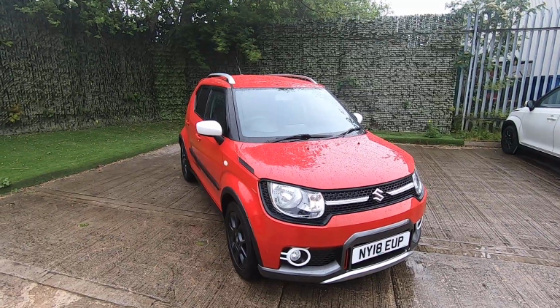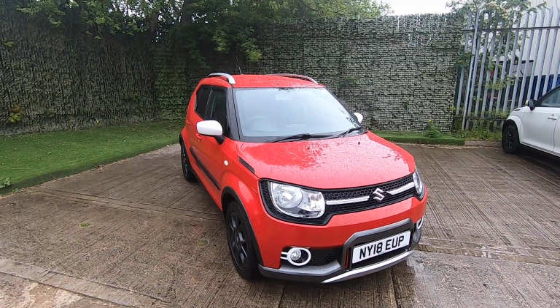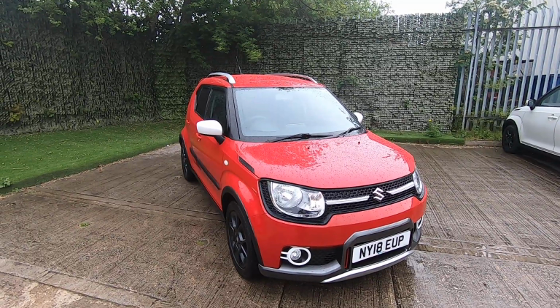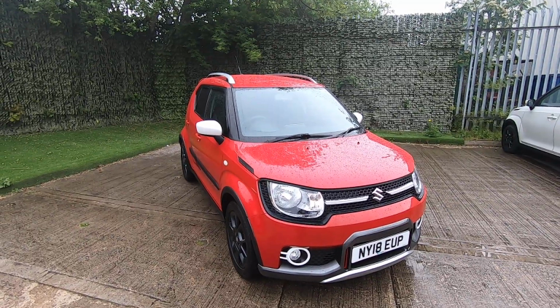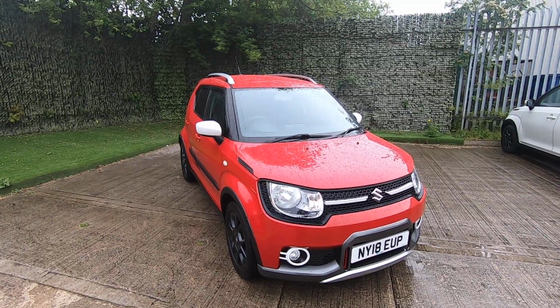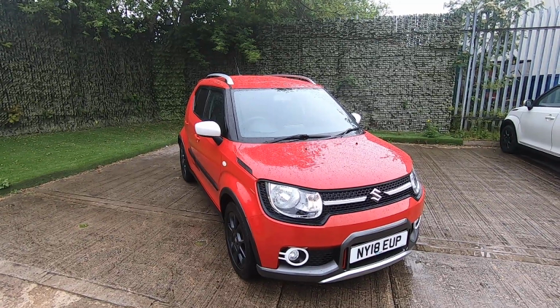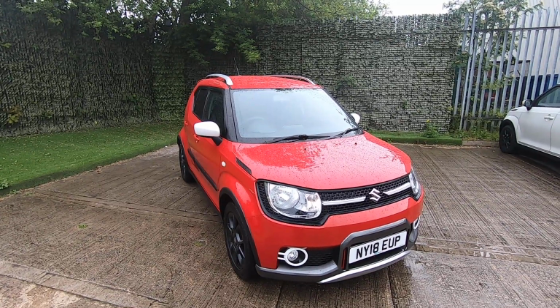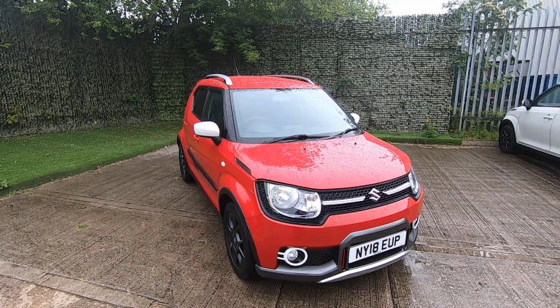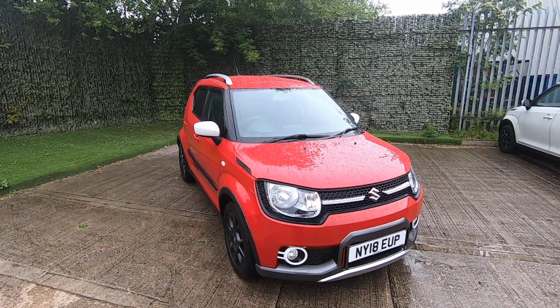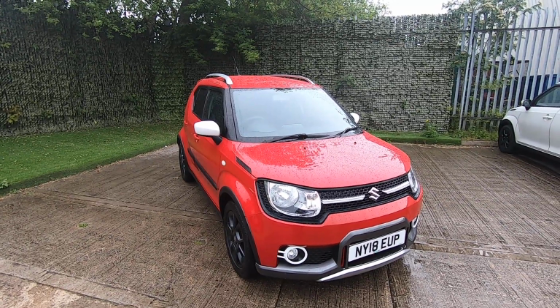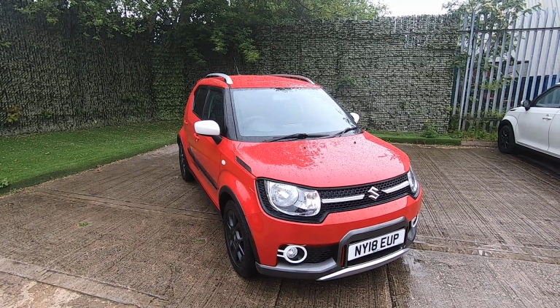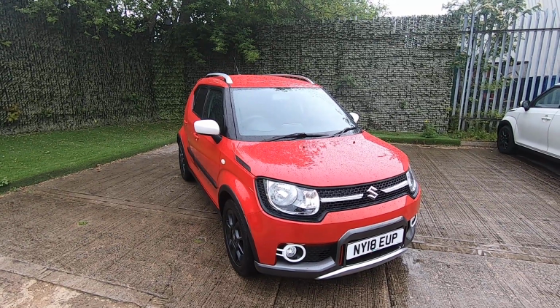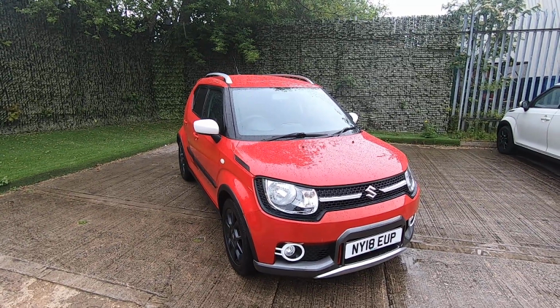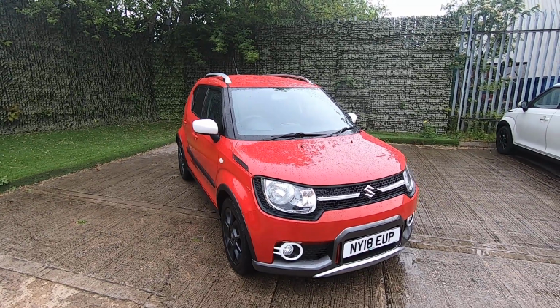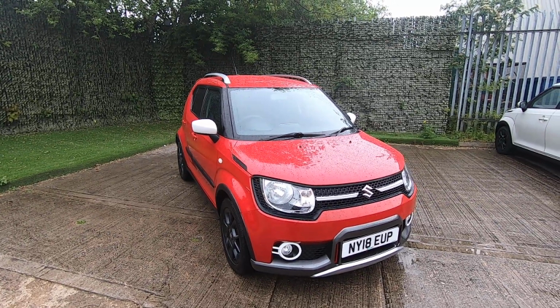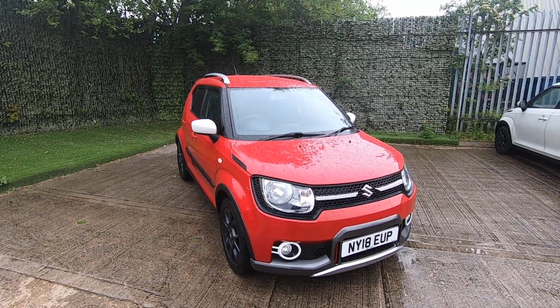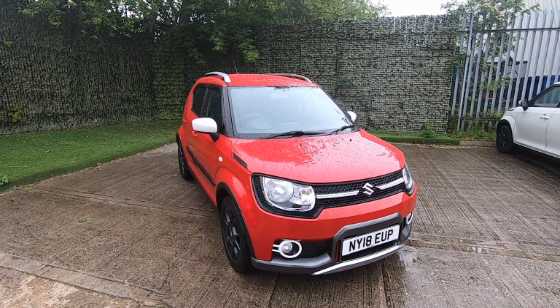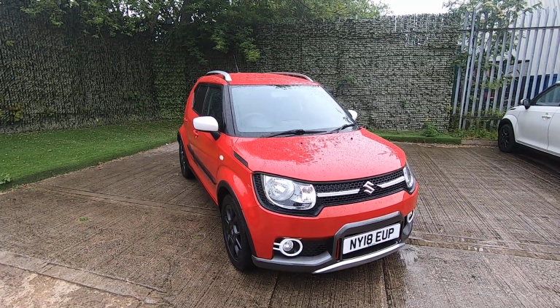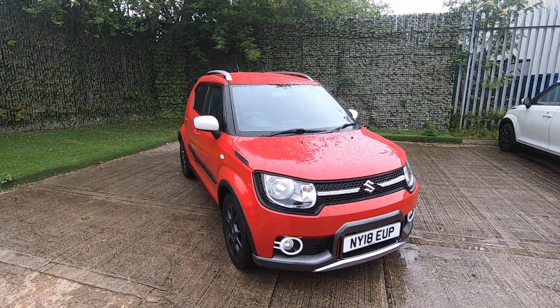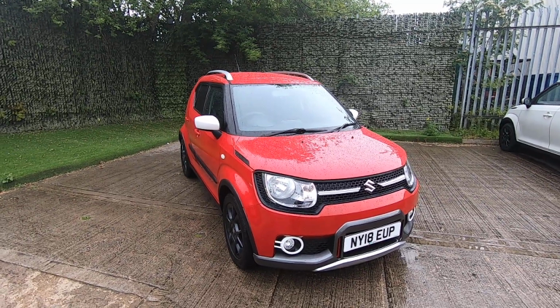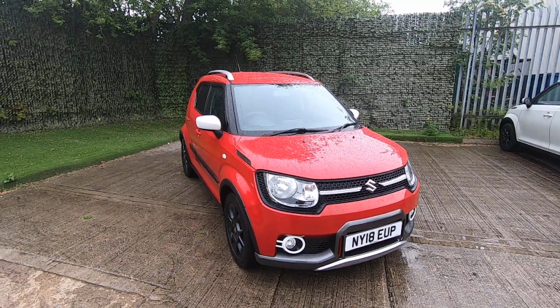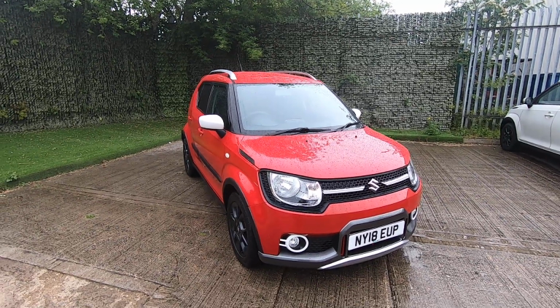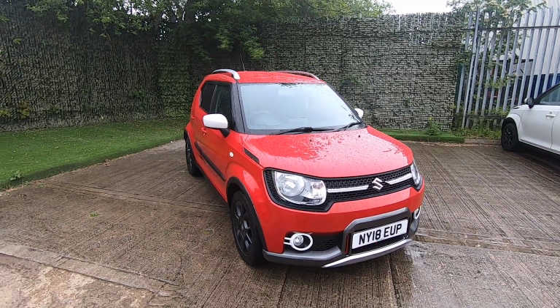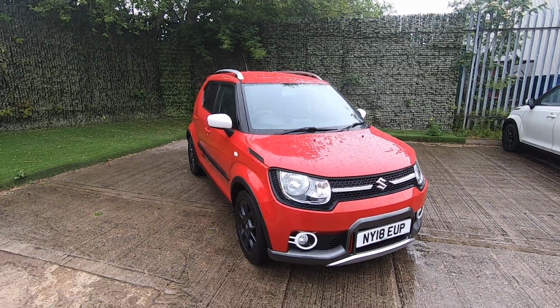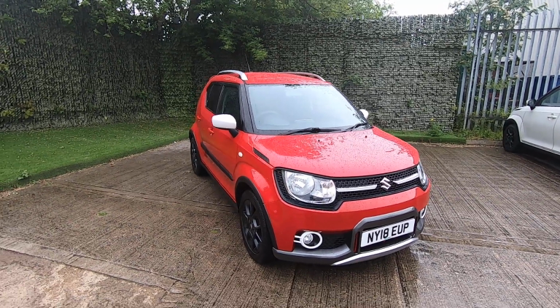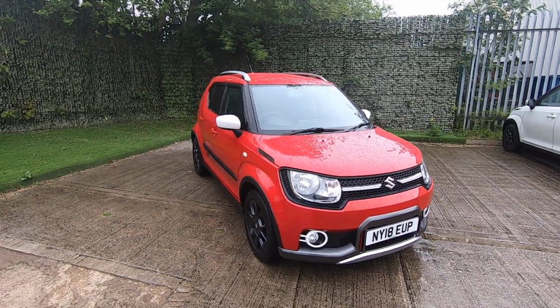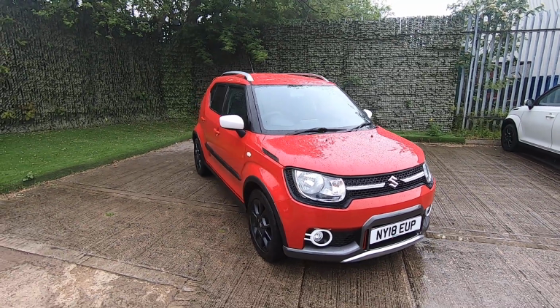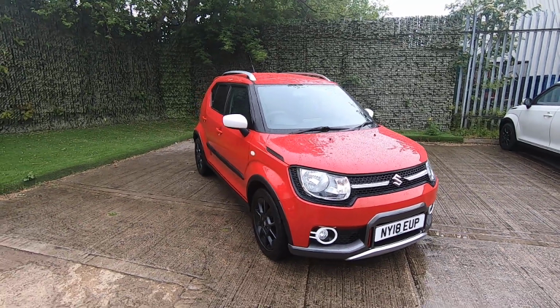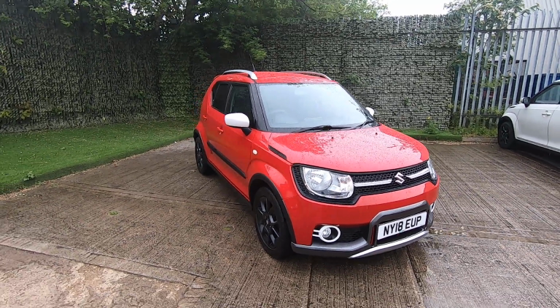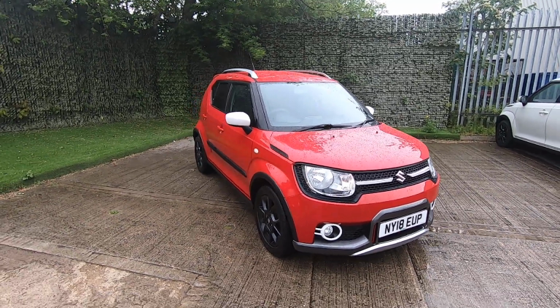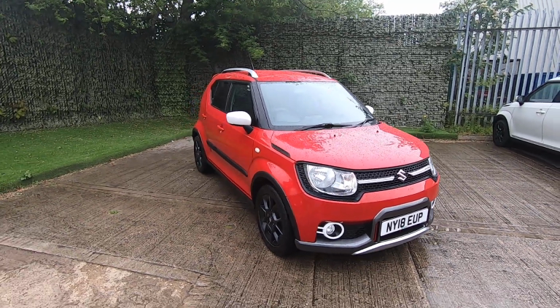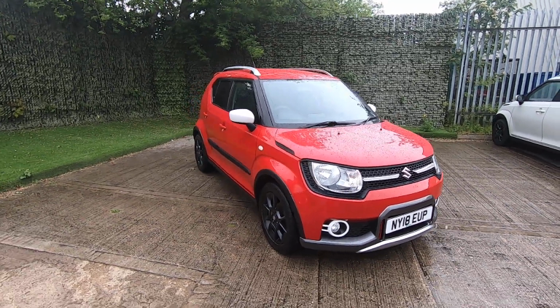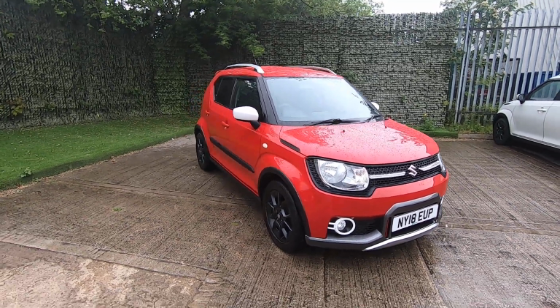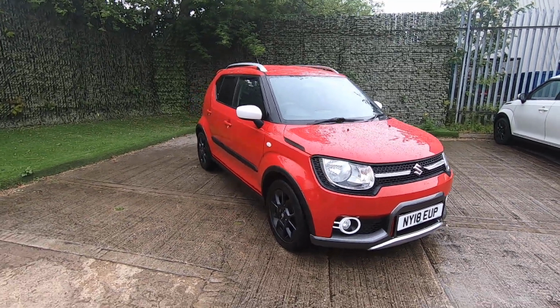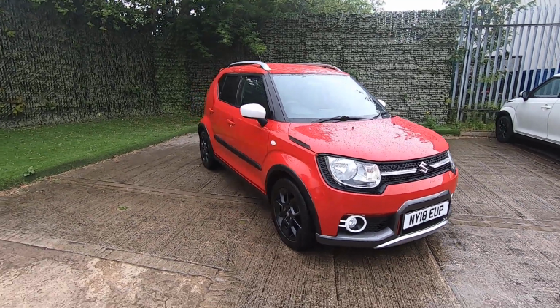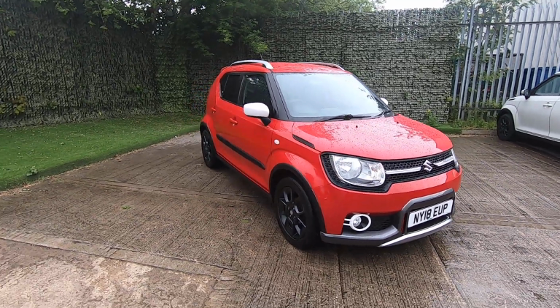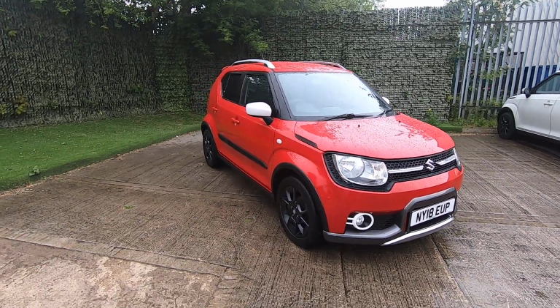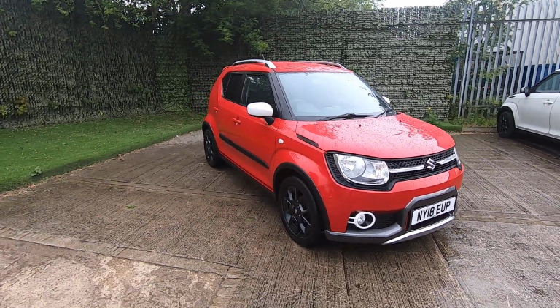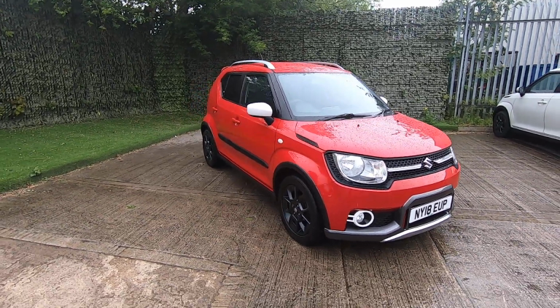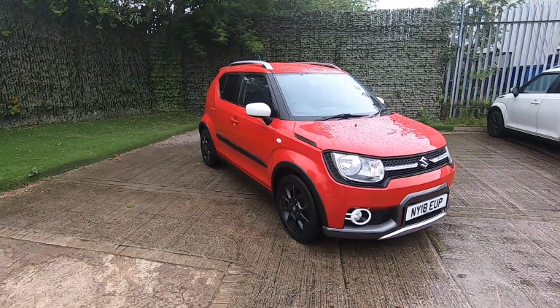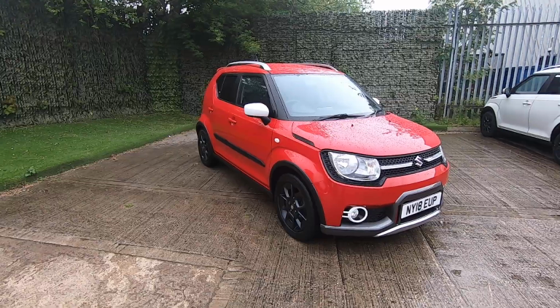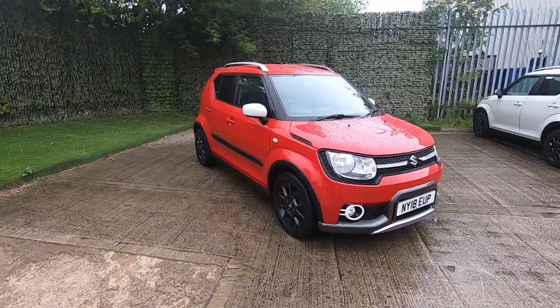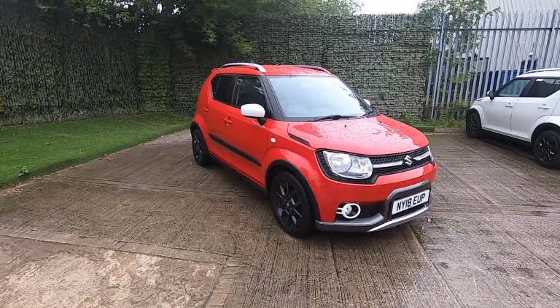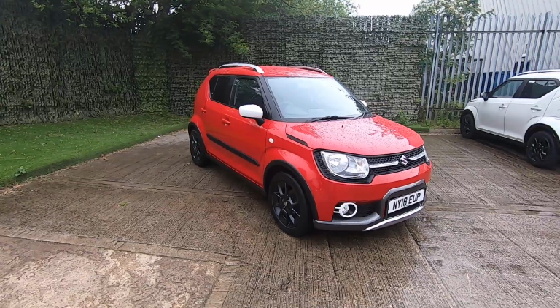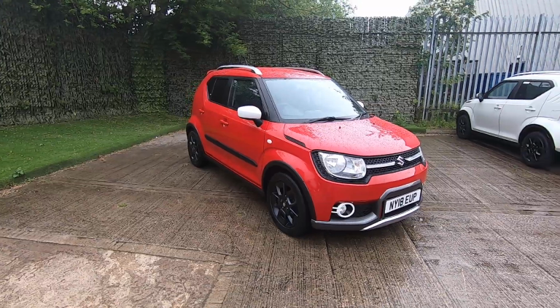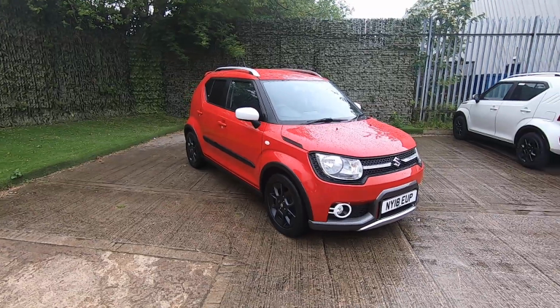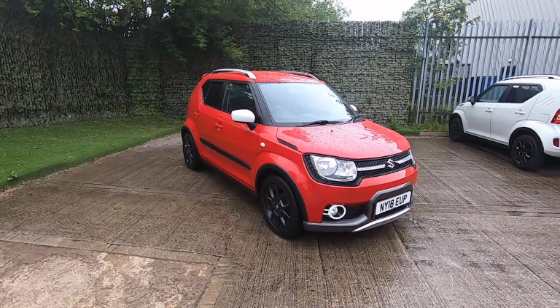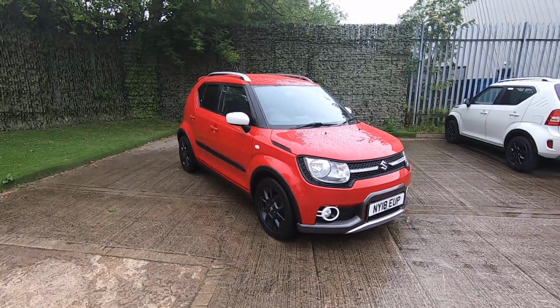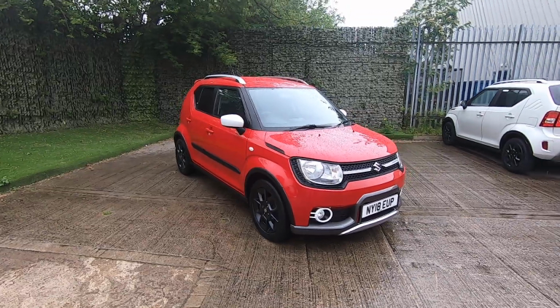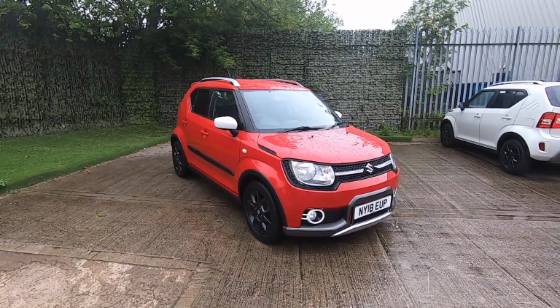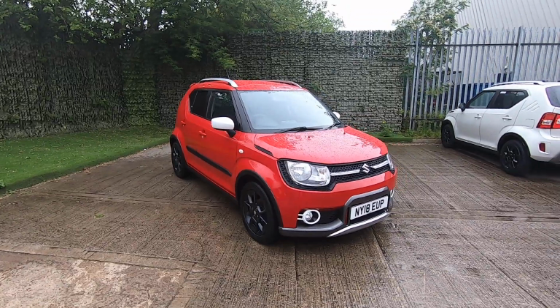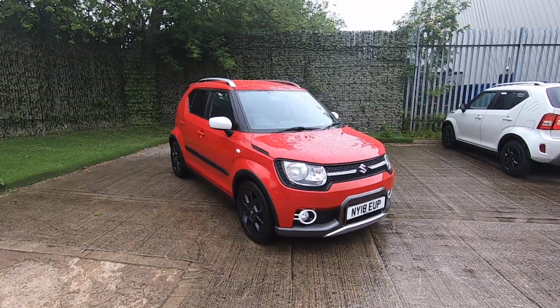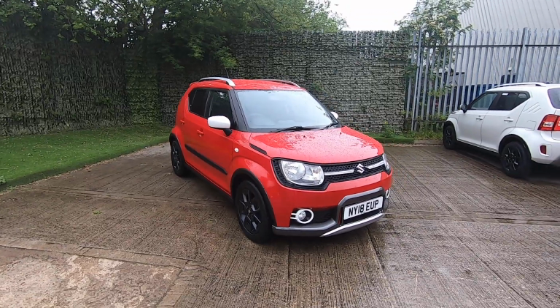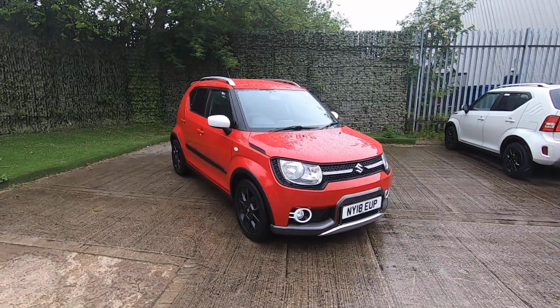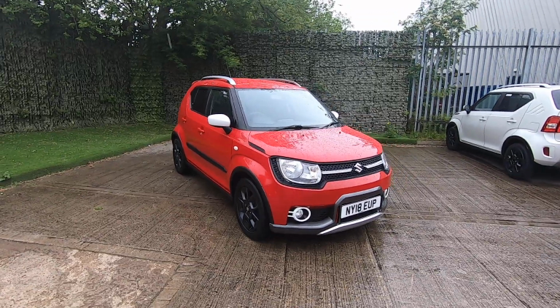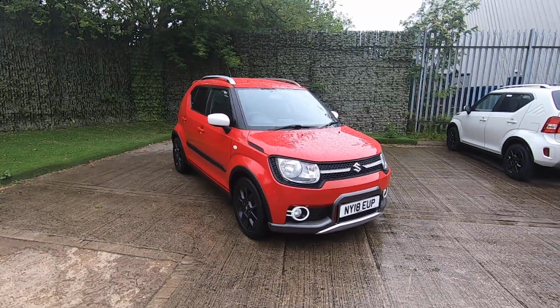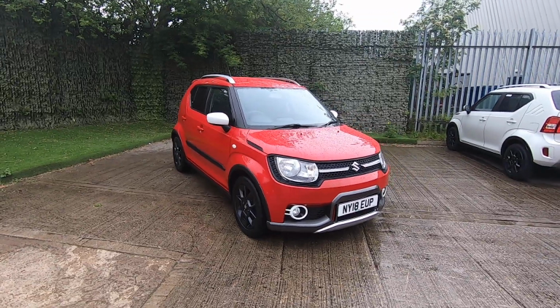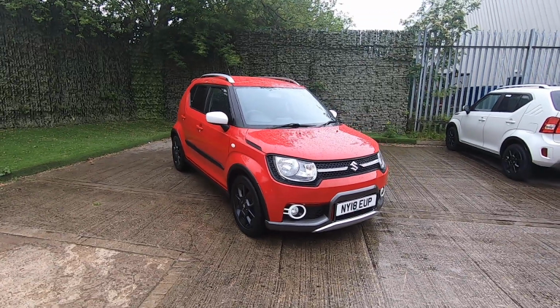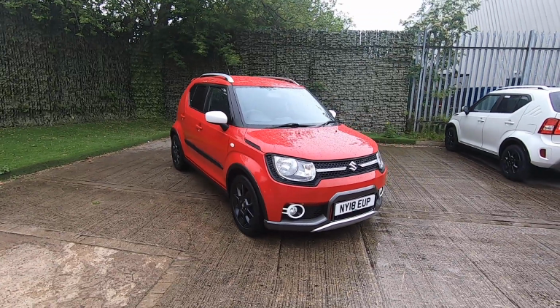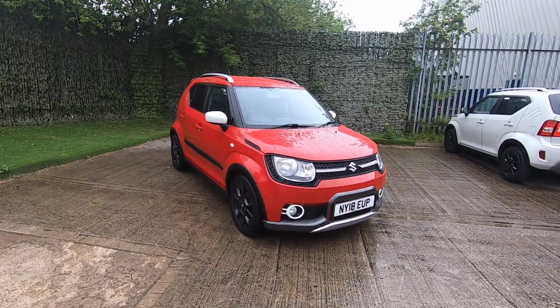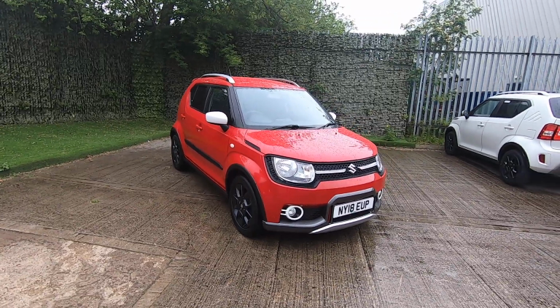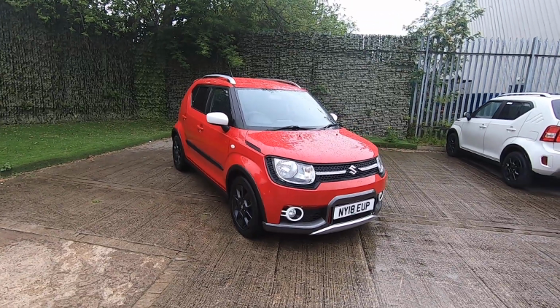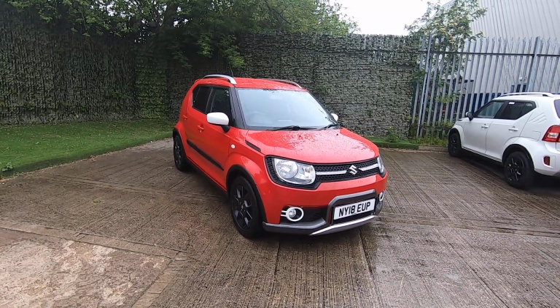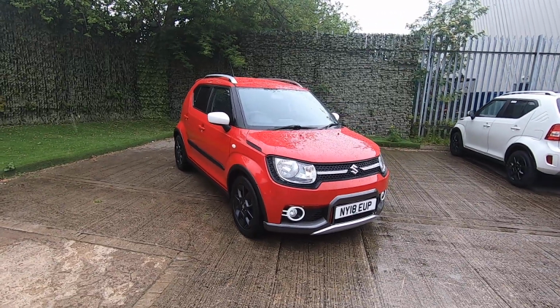Hello and welcome to Luskin Motors walk around video for the Suzuki Ignis. This one is a limited edition called the Adventurer.